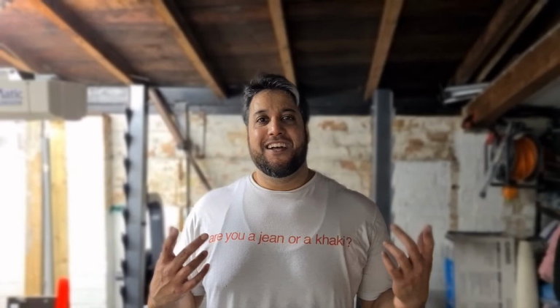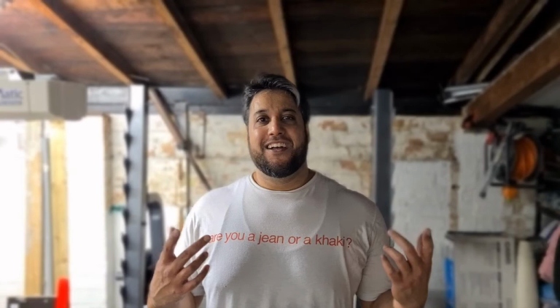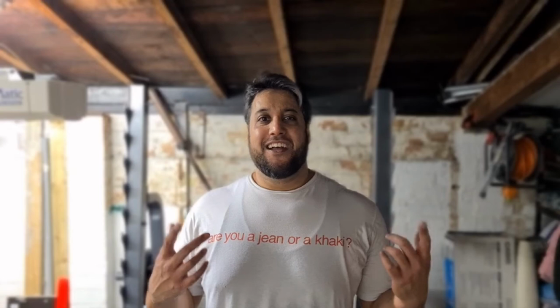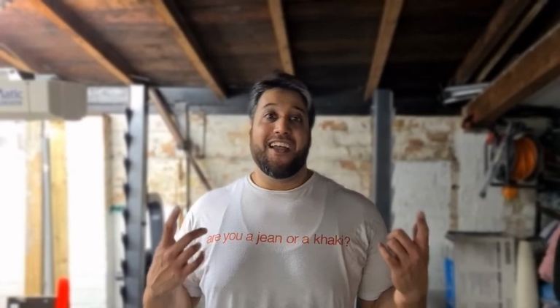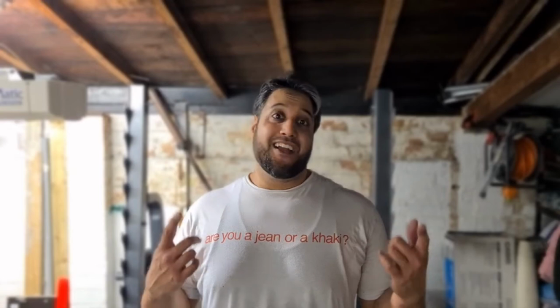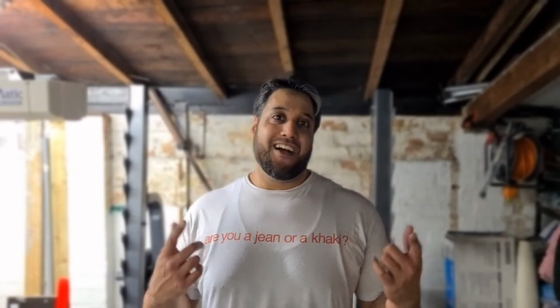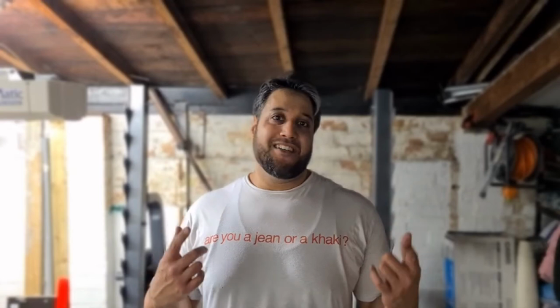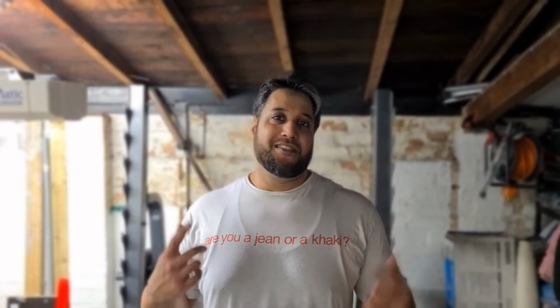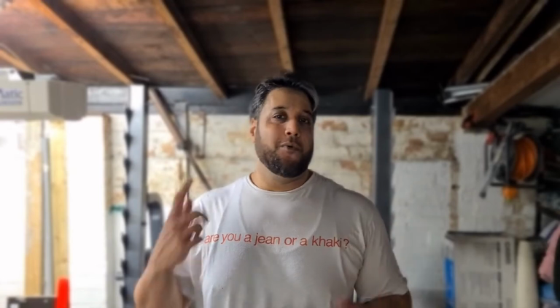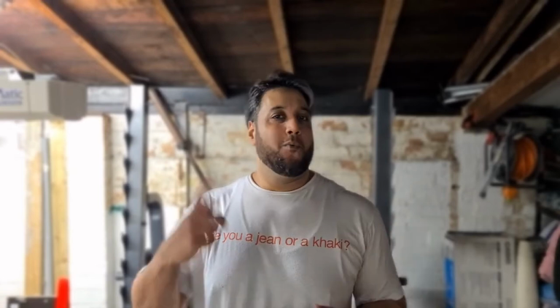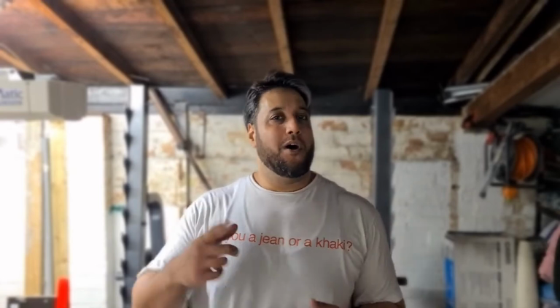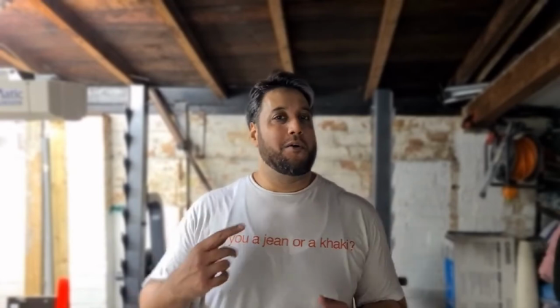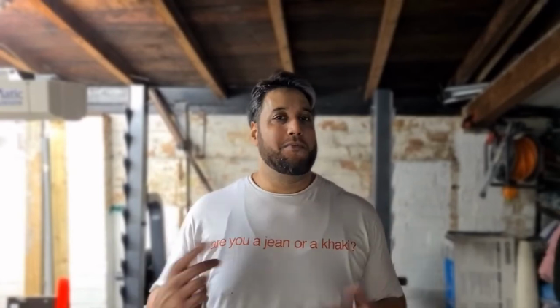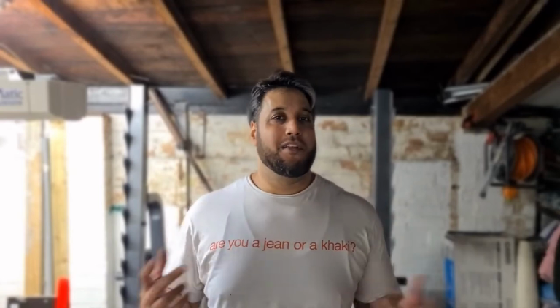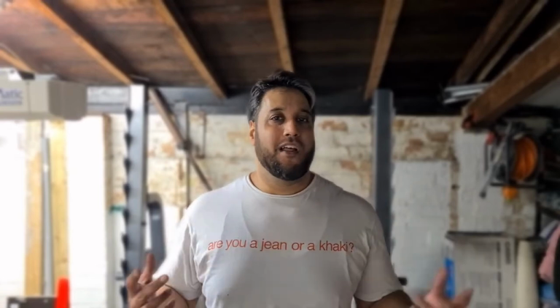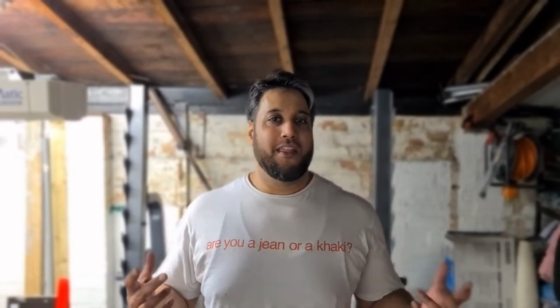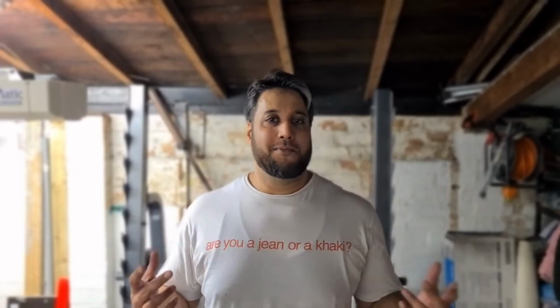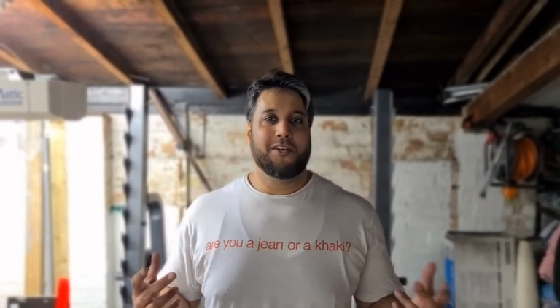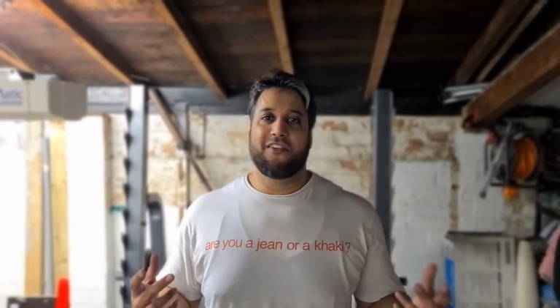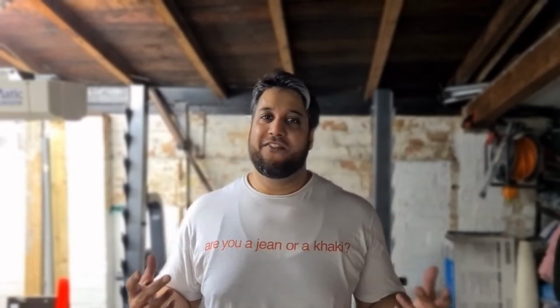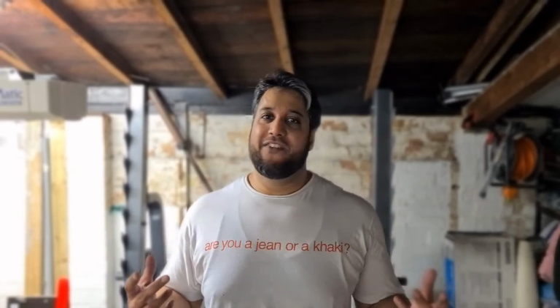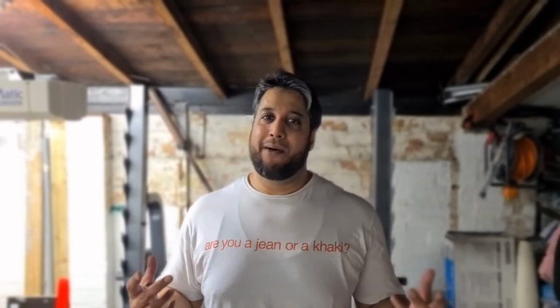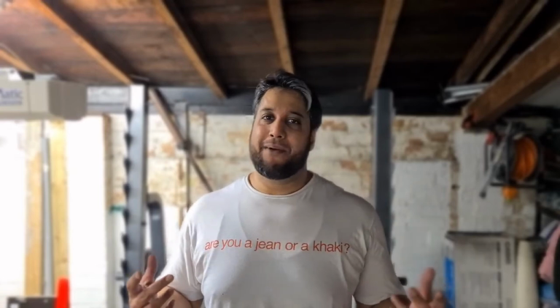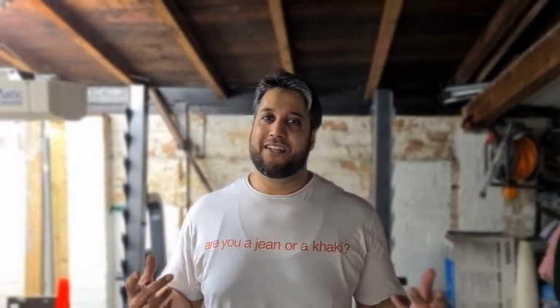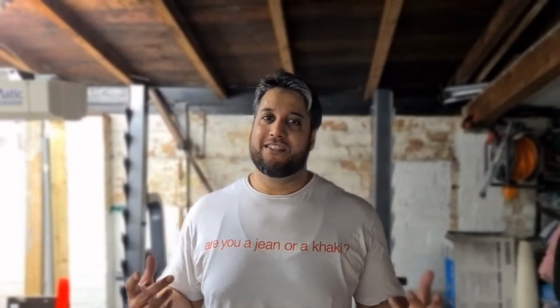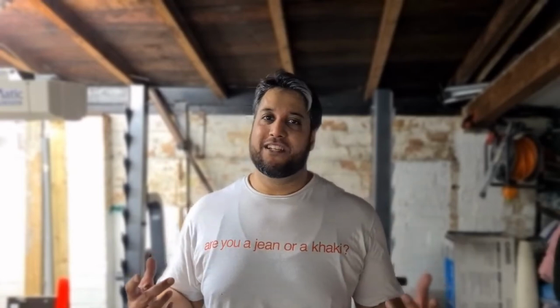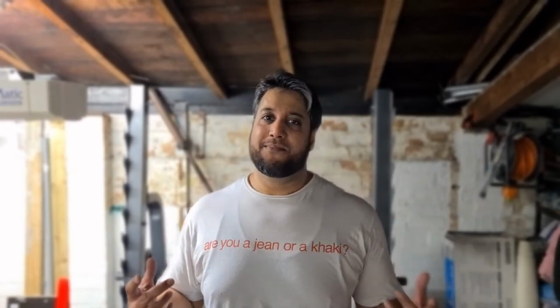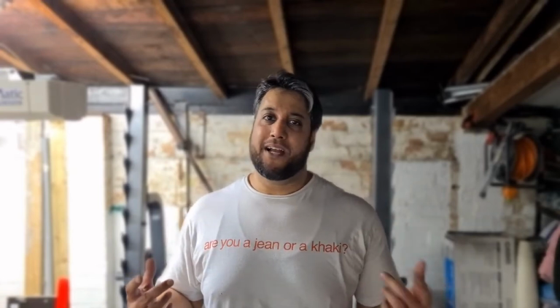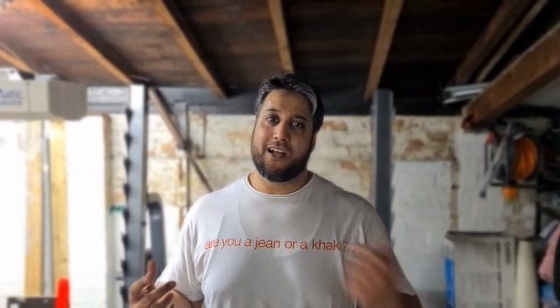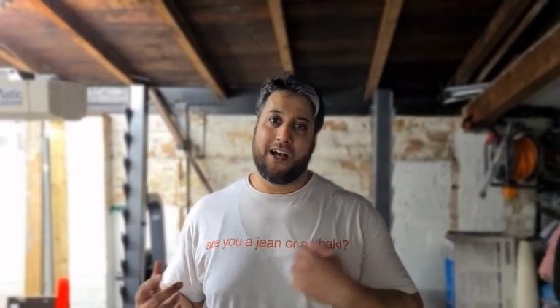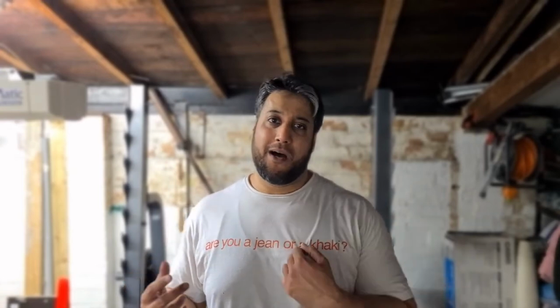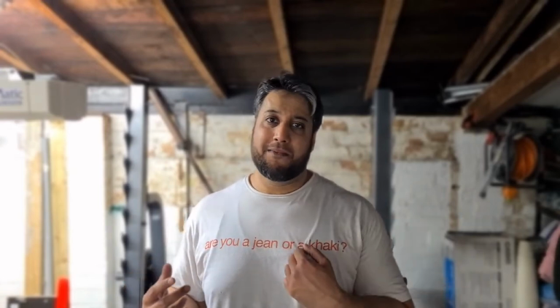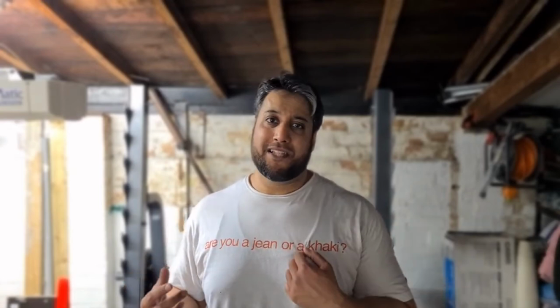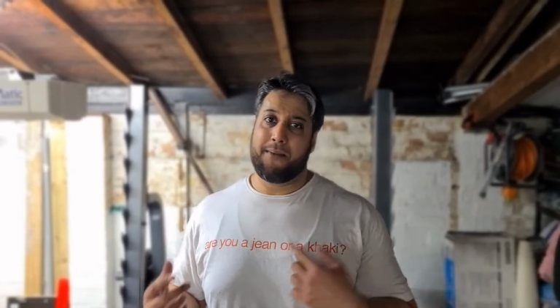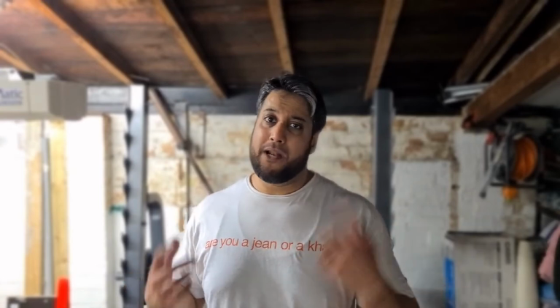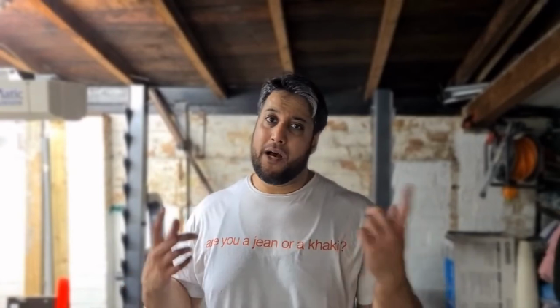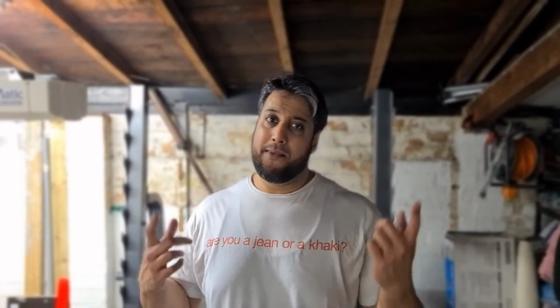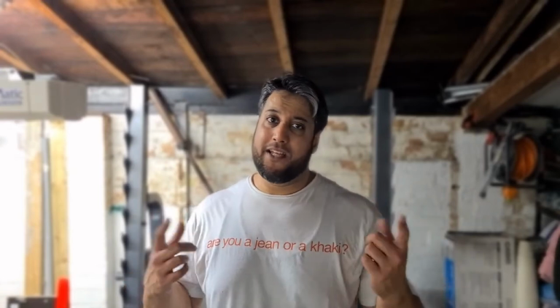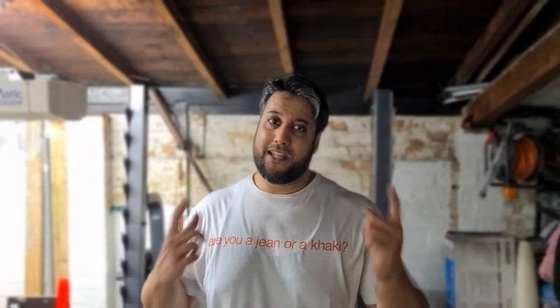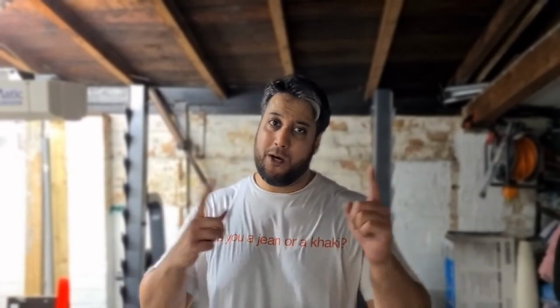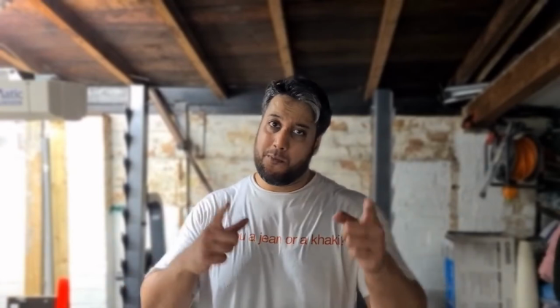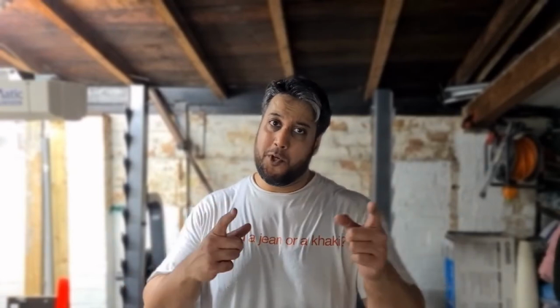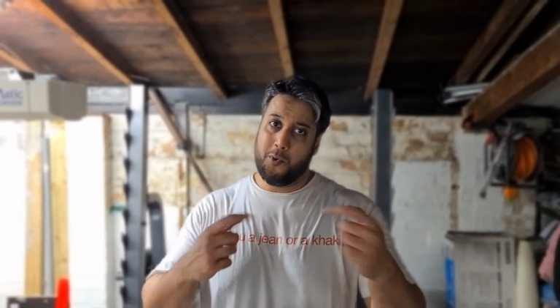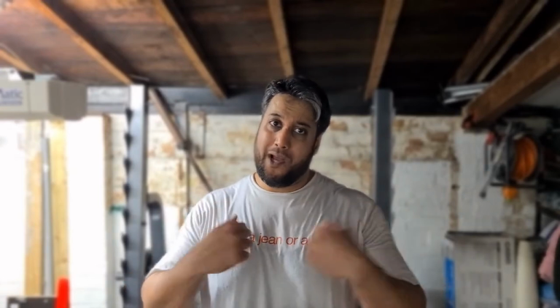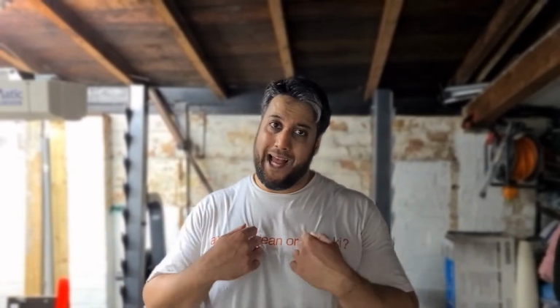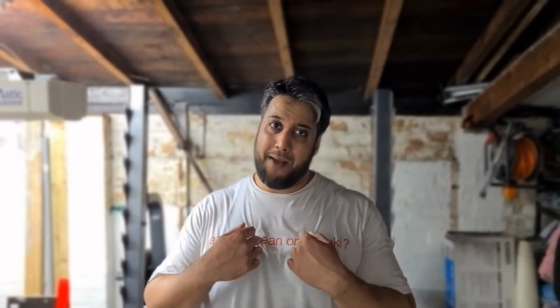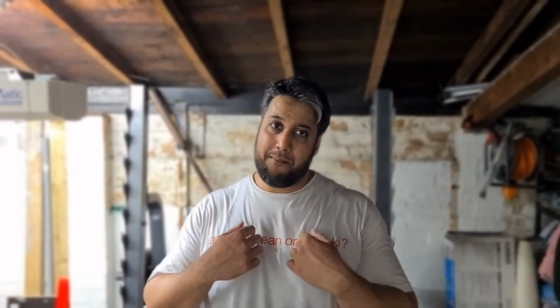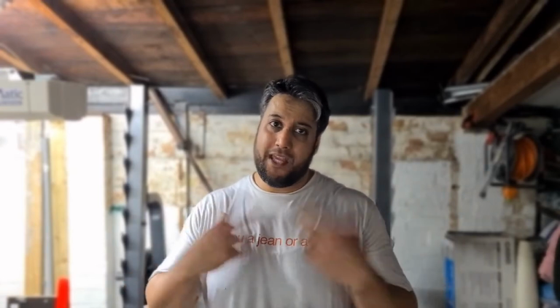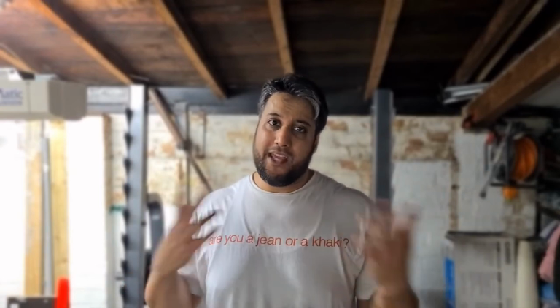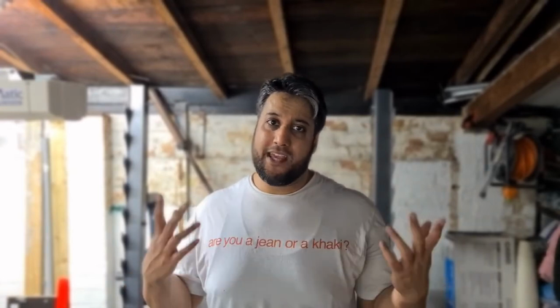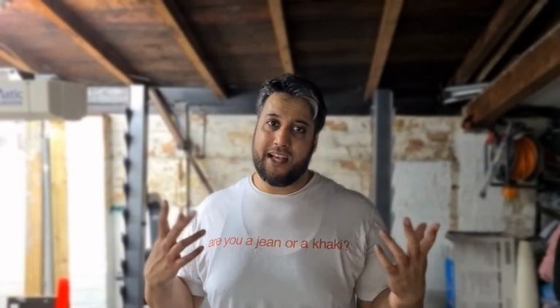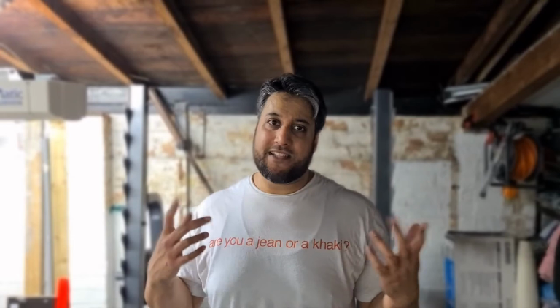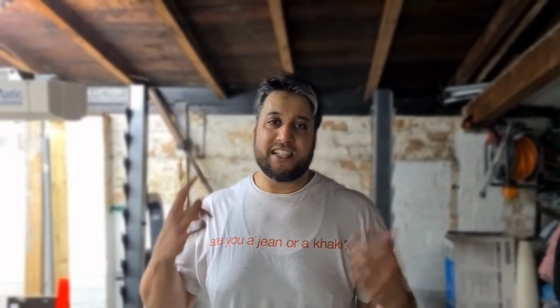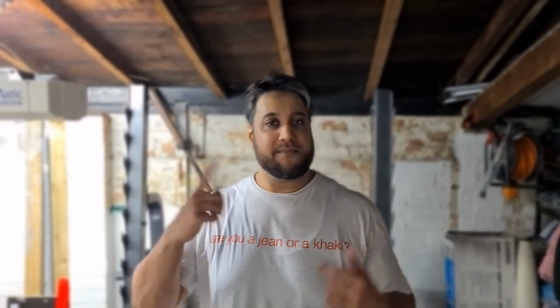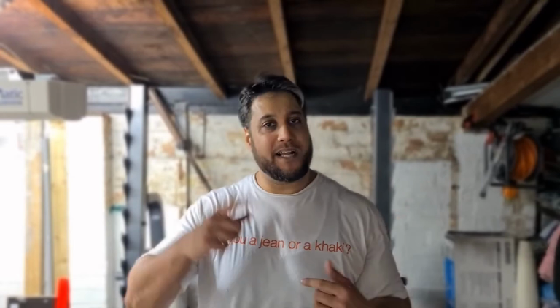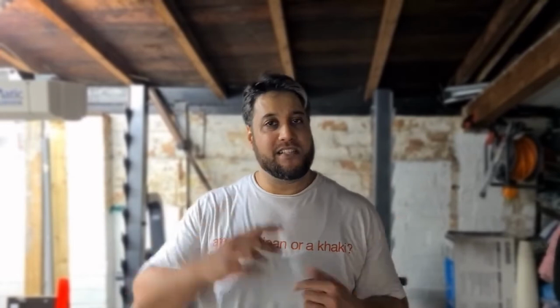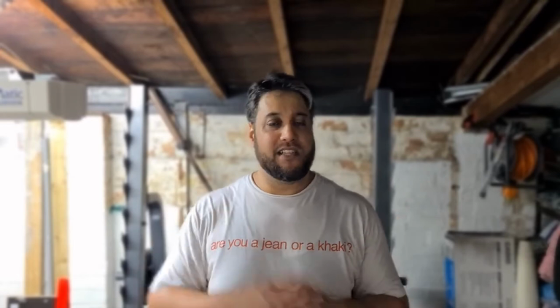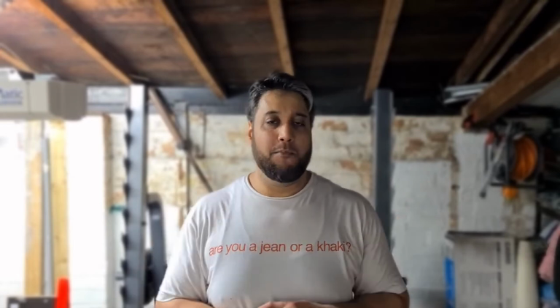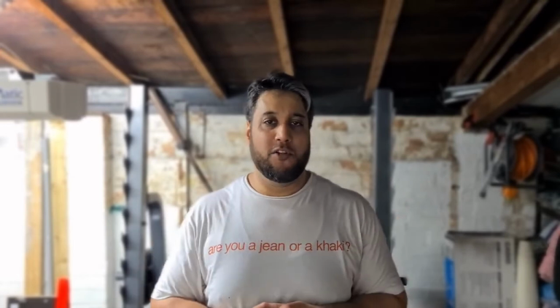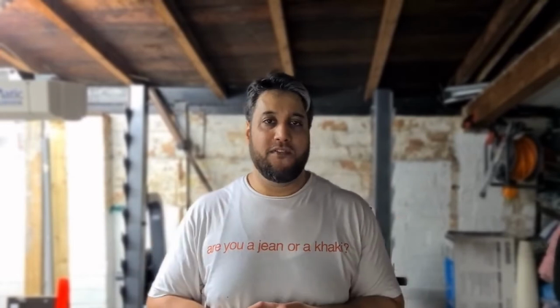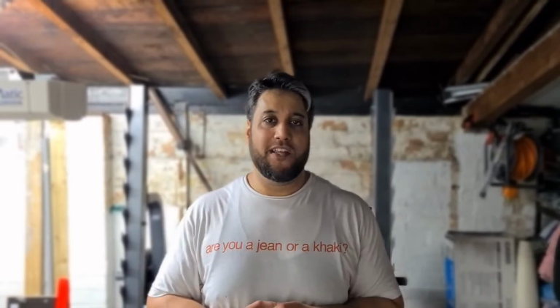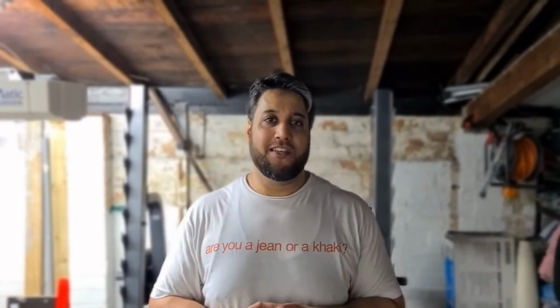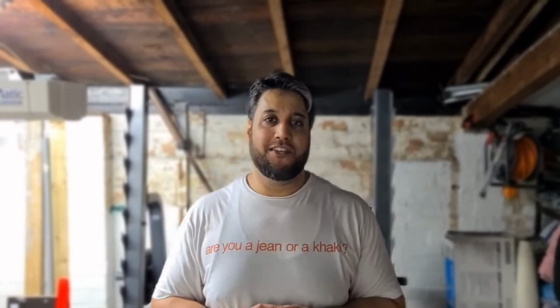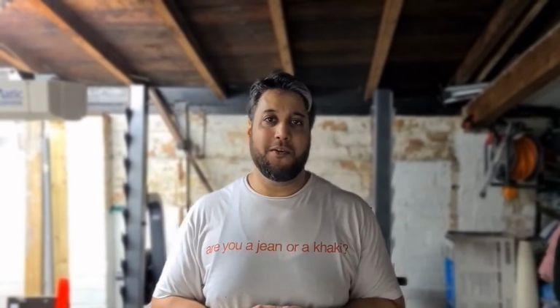Hey guys, welcome to another episode of Fat Pack to Six Pack. I'm Azam and I'm here to help you and me get a six pack and stay motivated too.